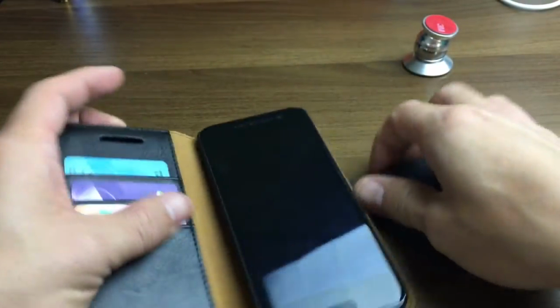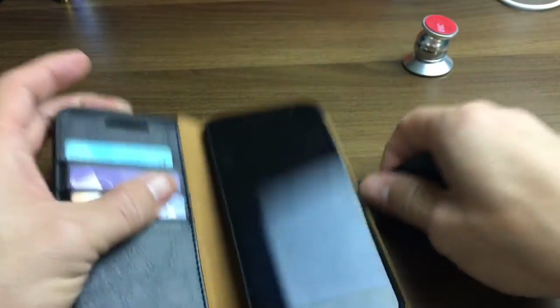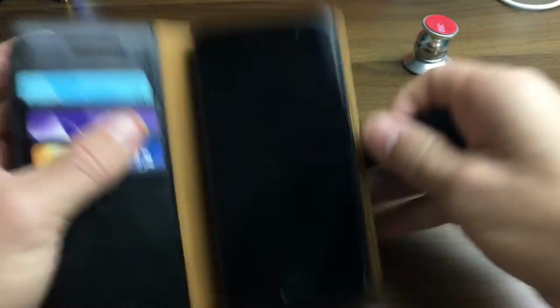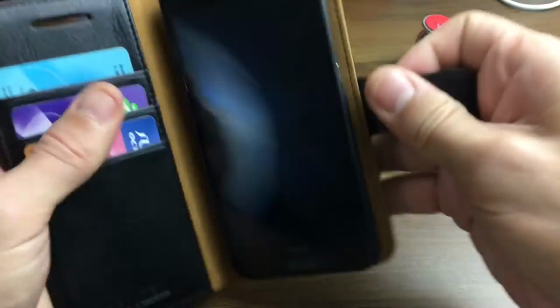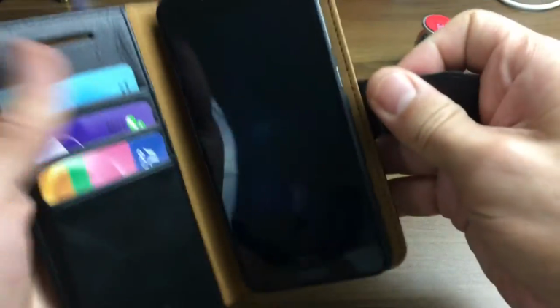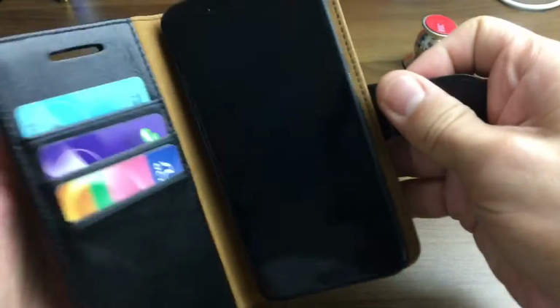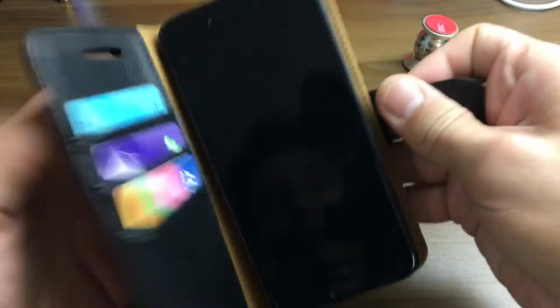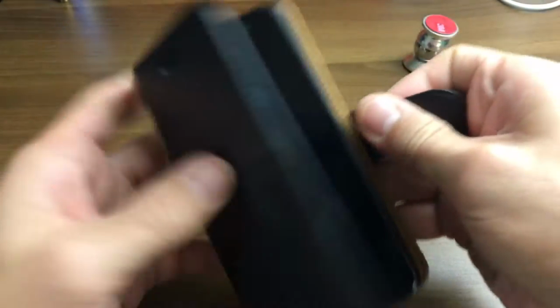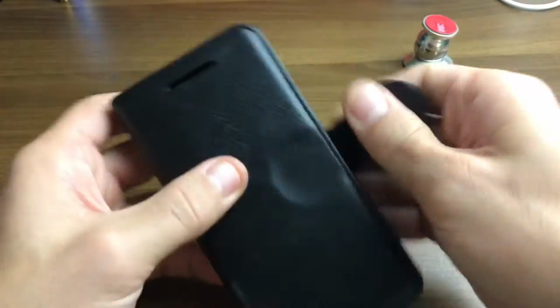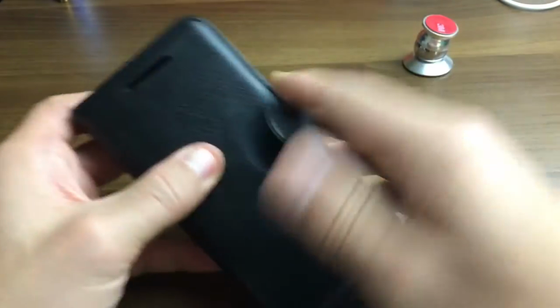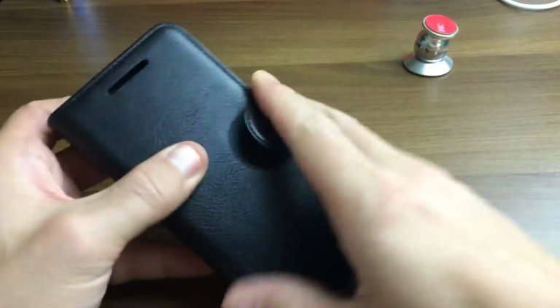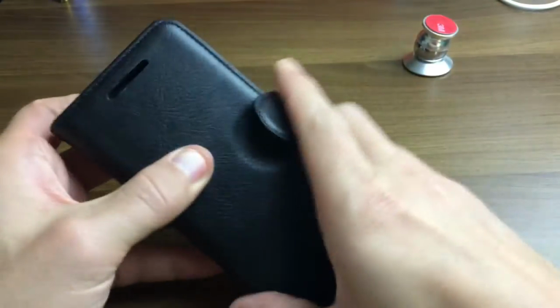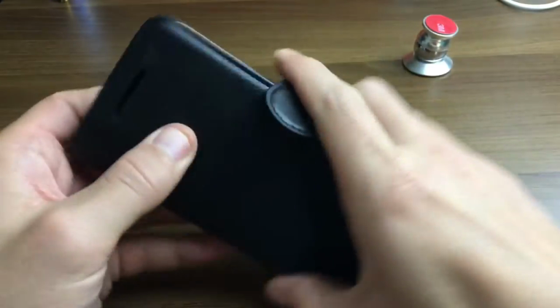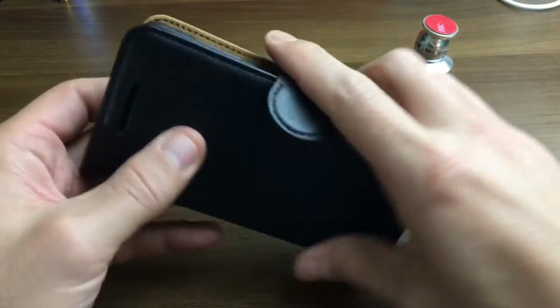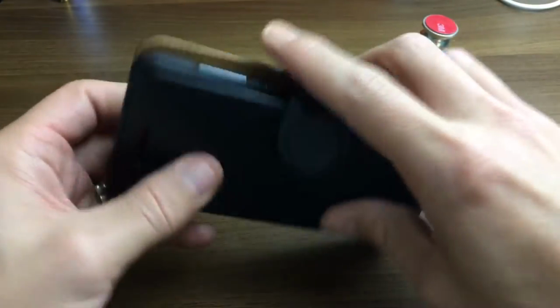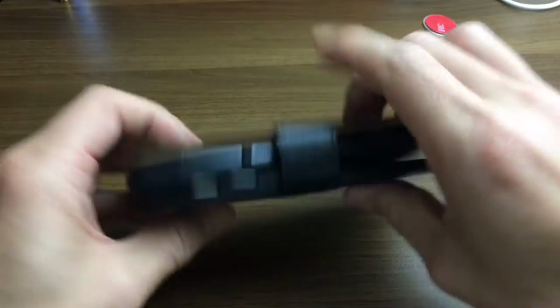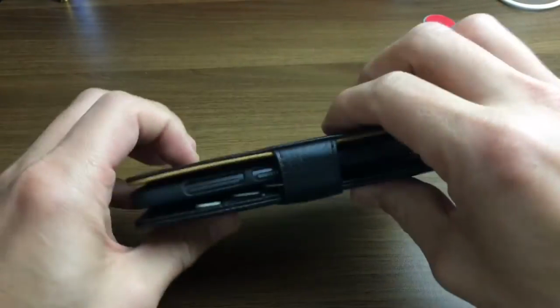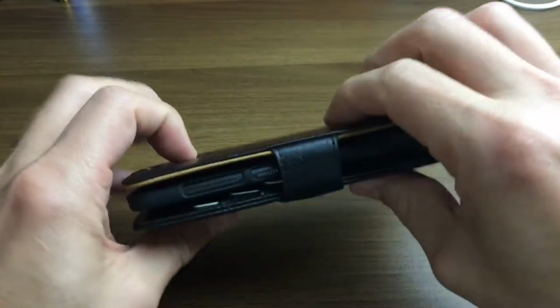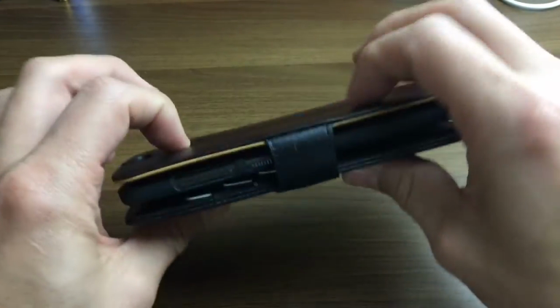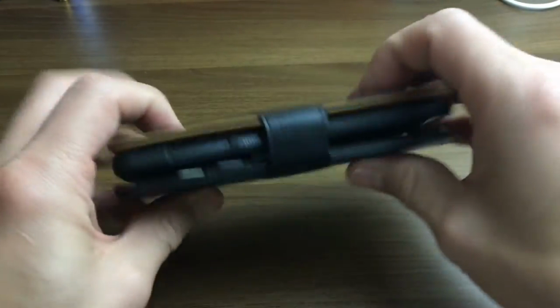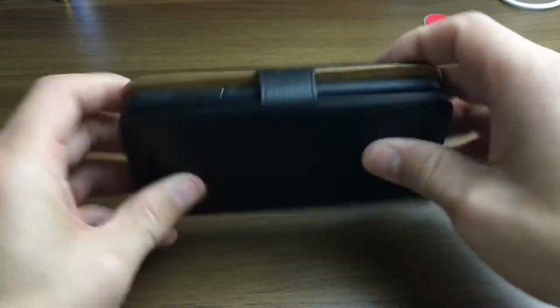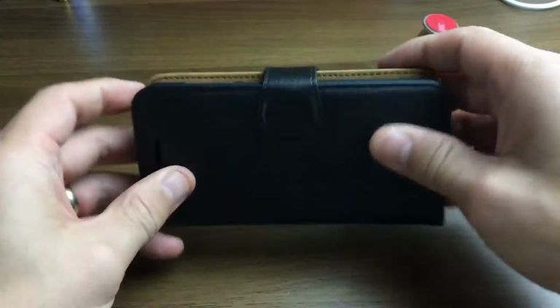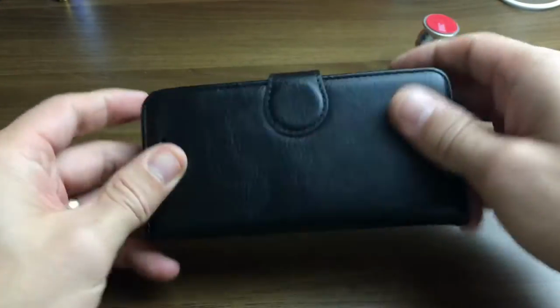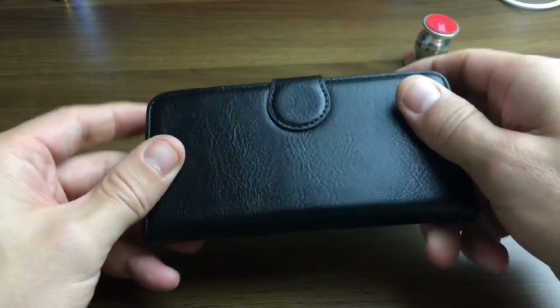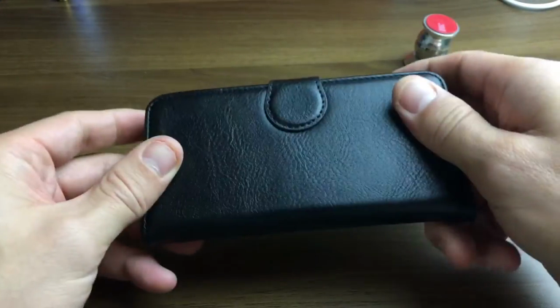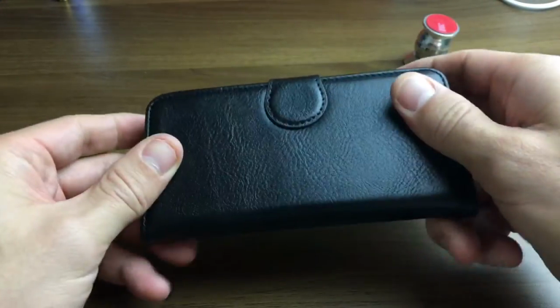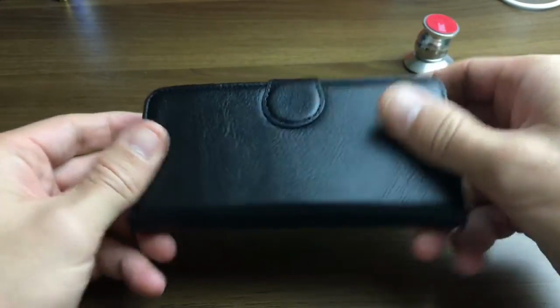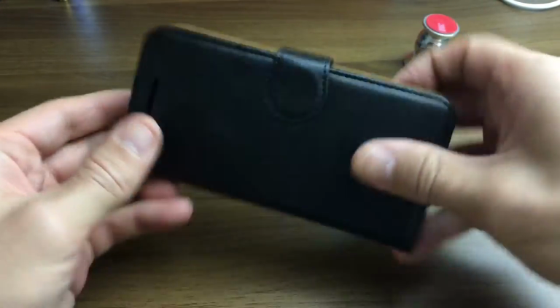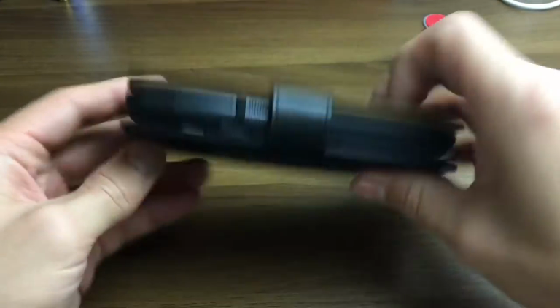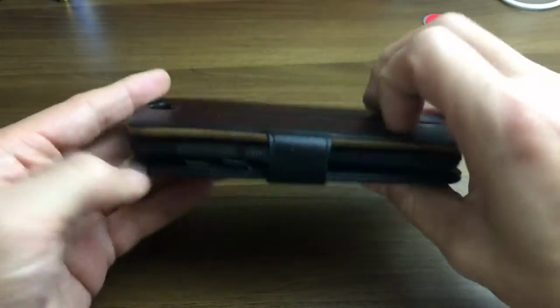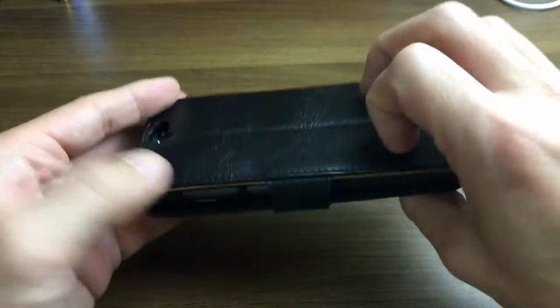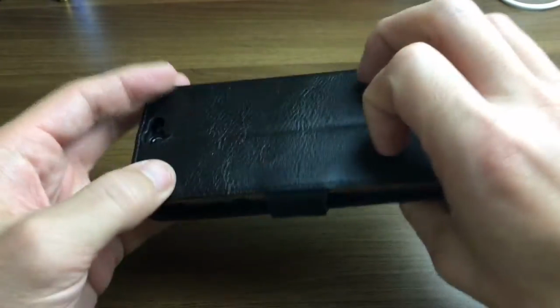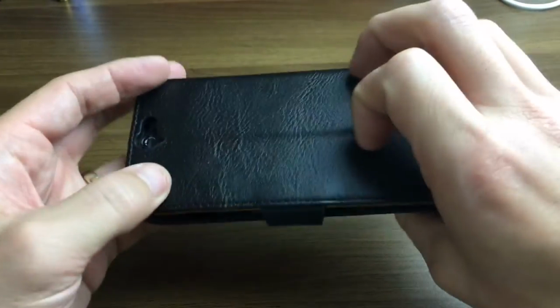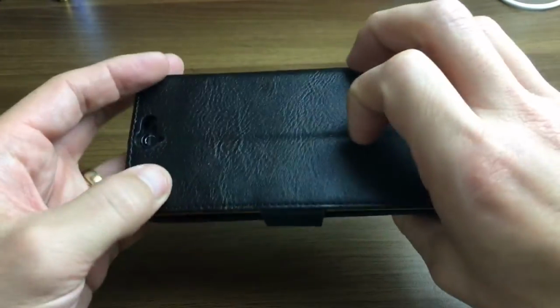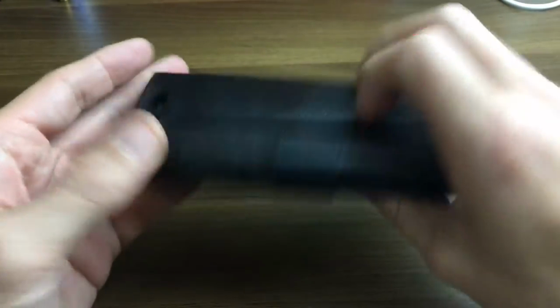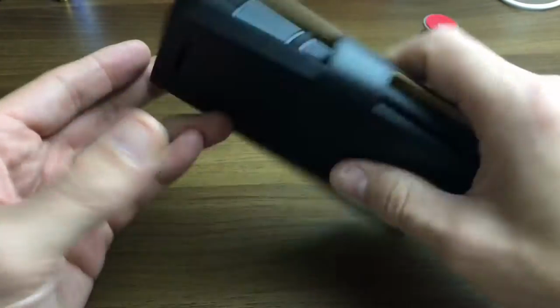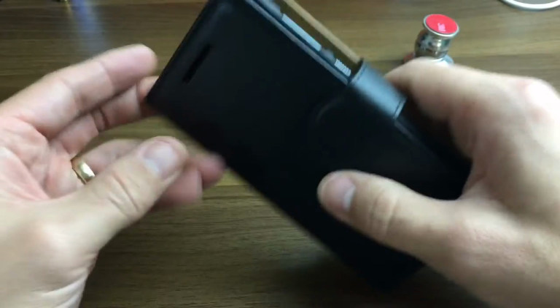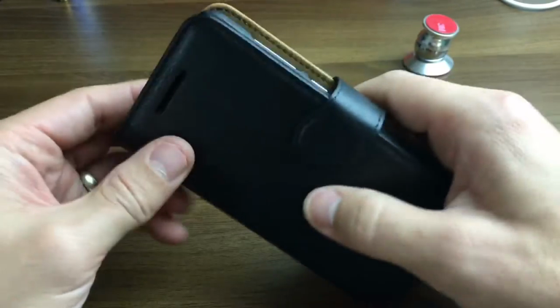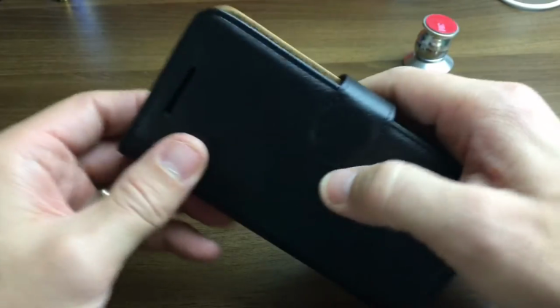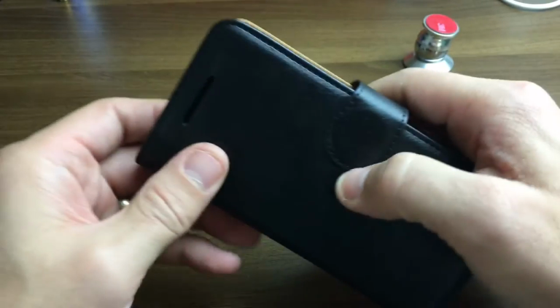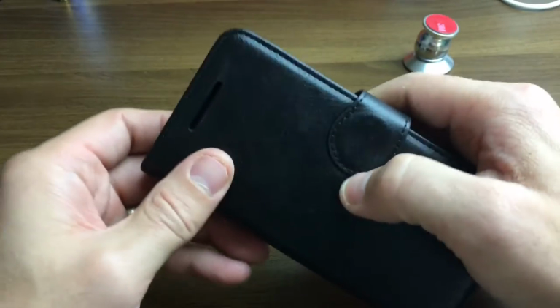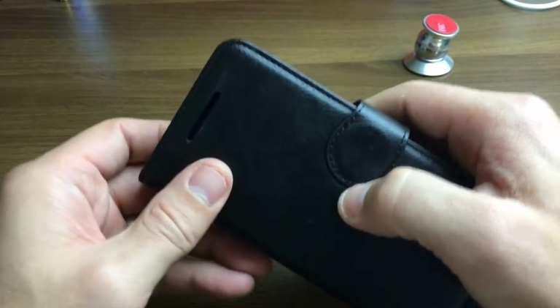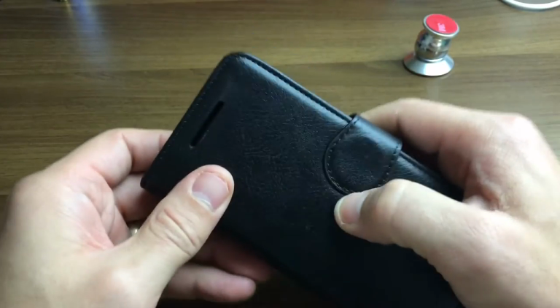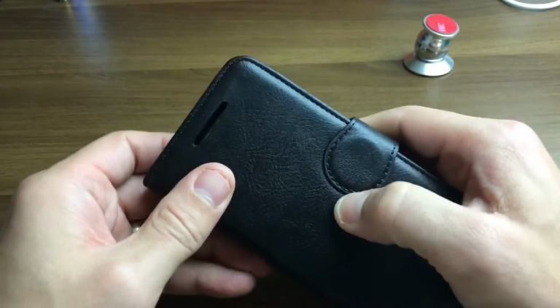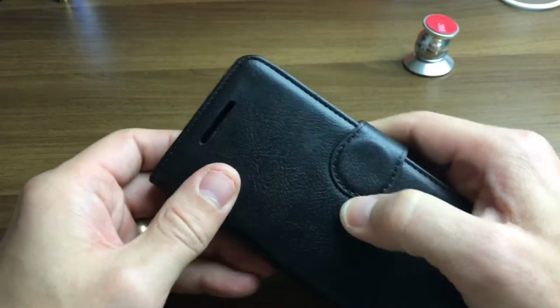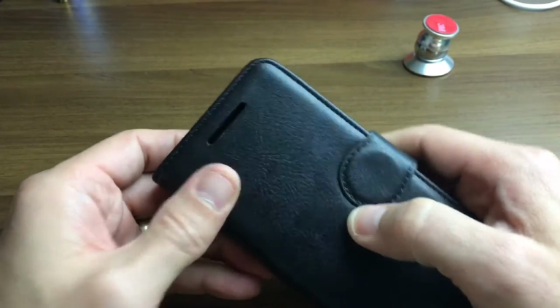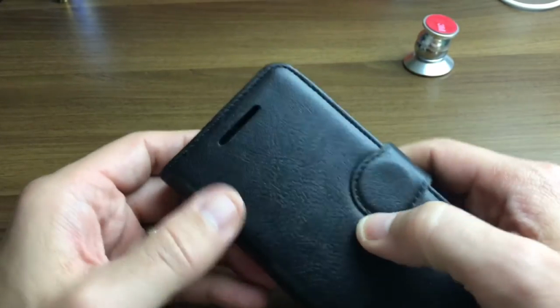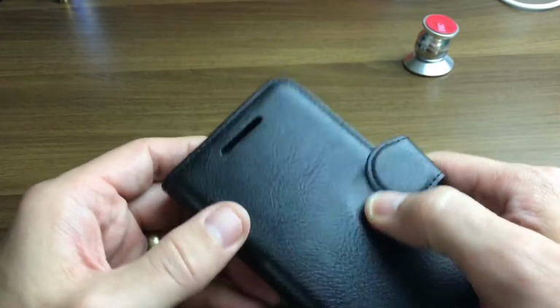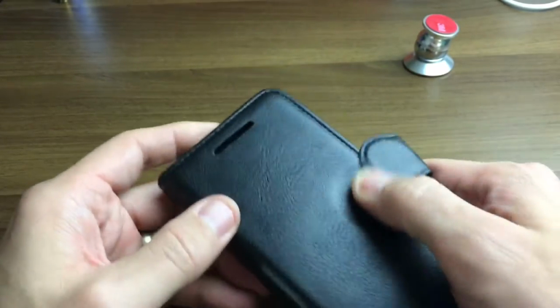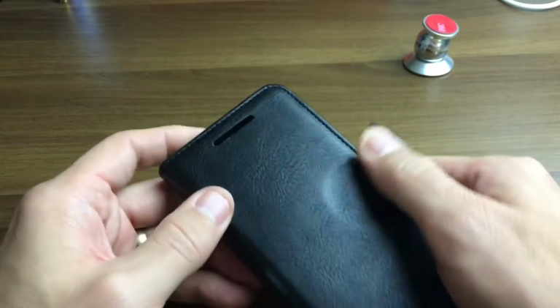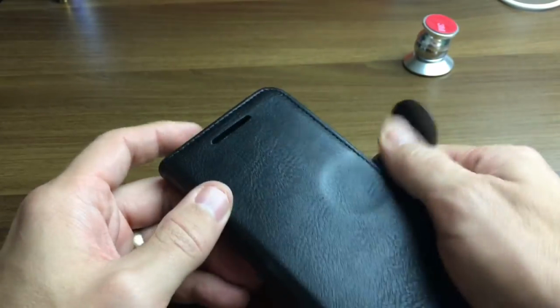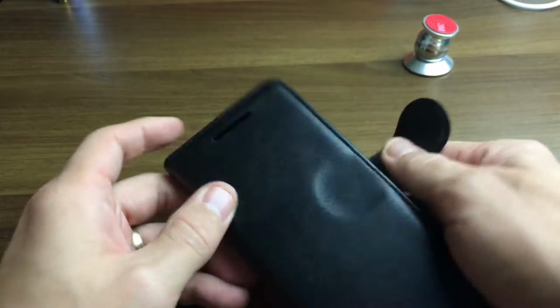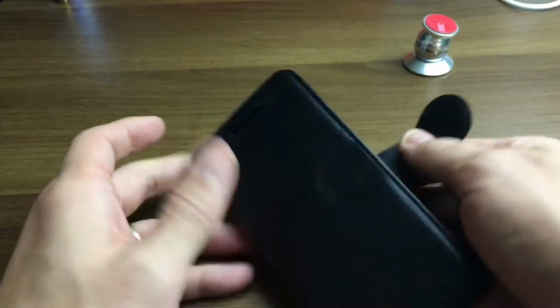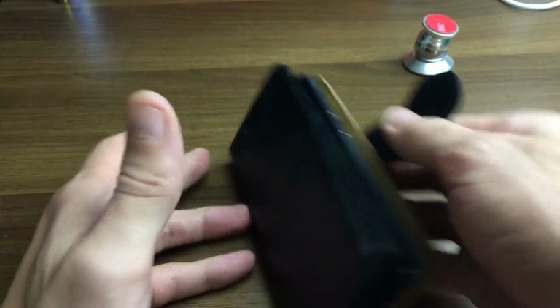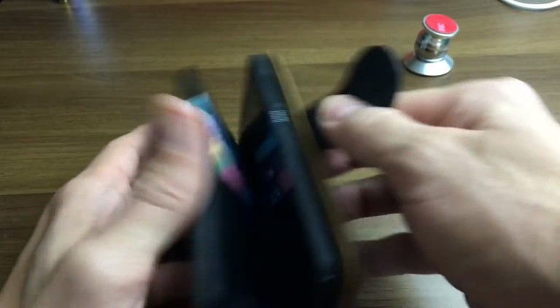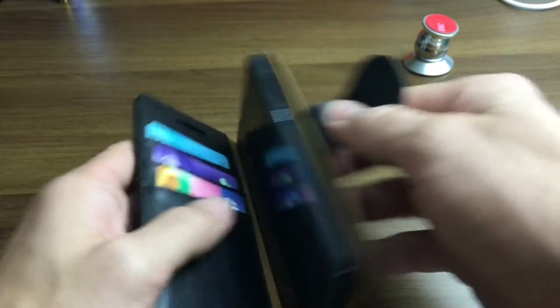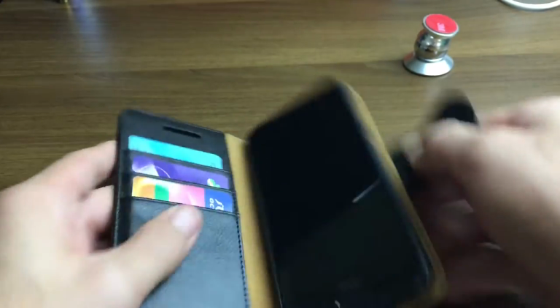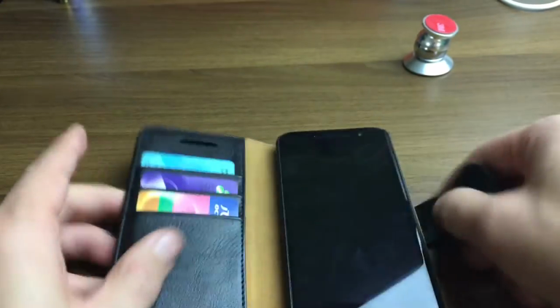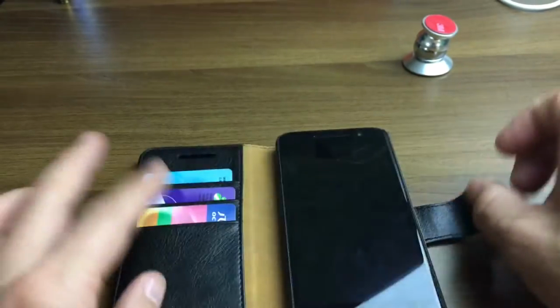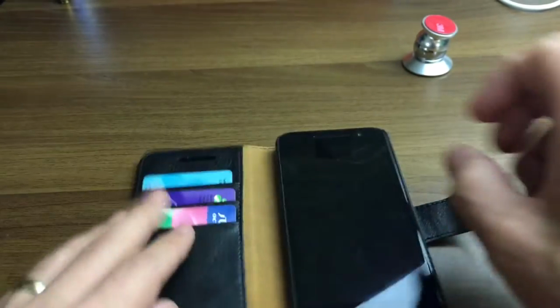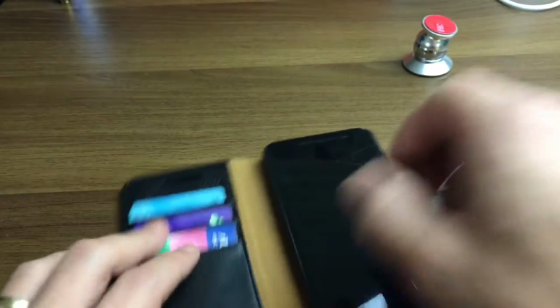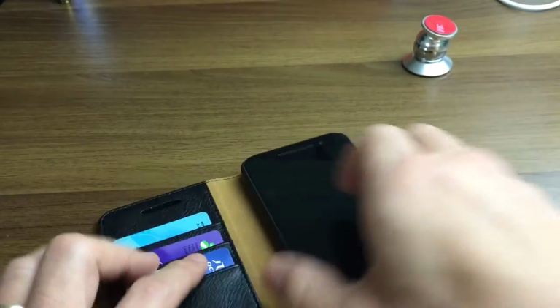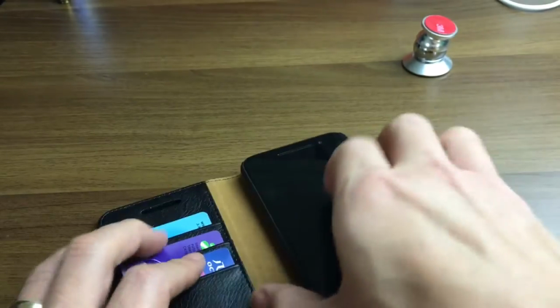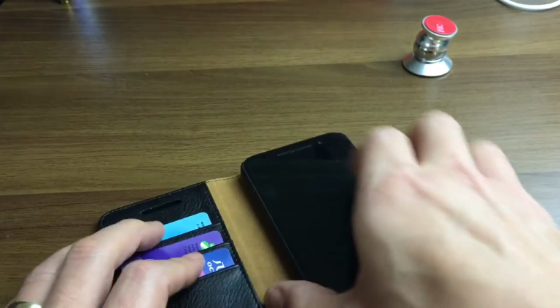Overall, it is good. For $12, this is a good quality case. However, there's one thing that I didn't like about it.